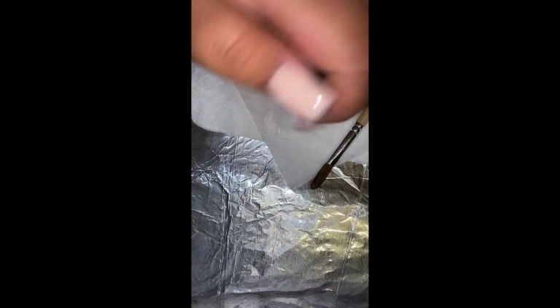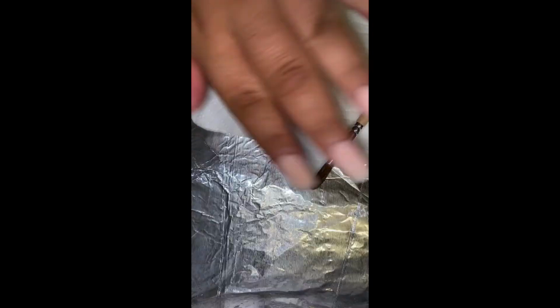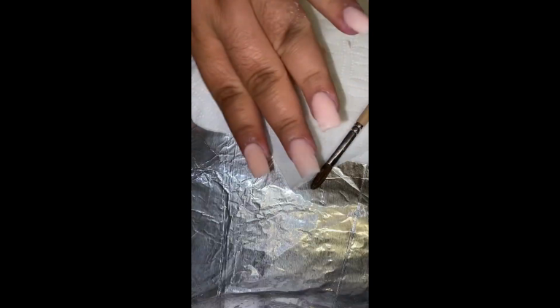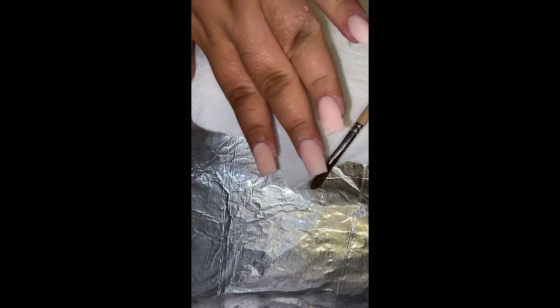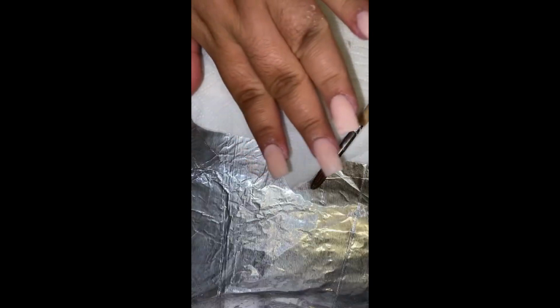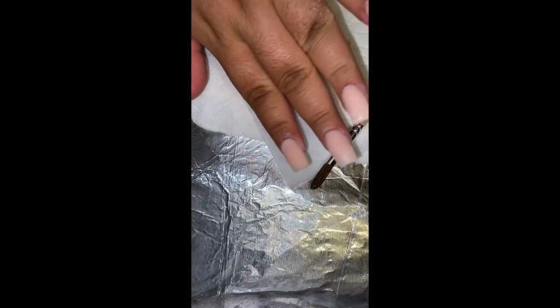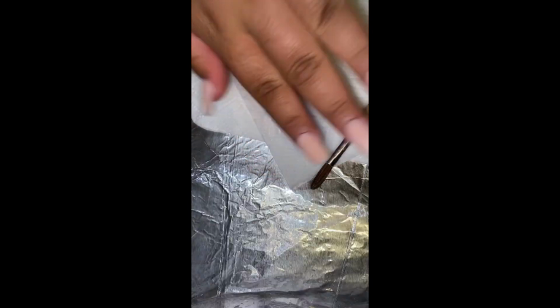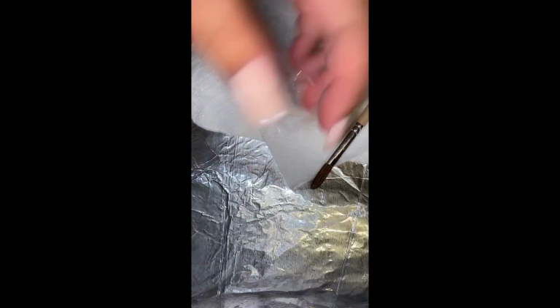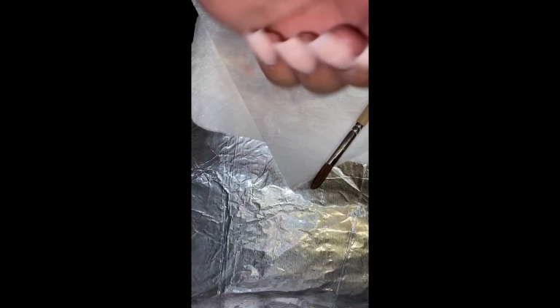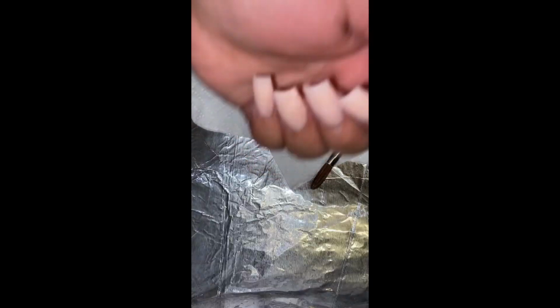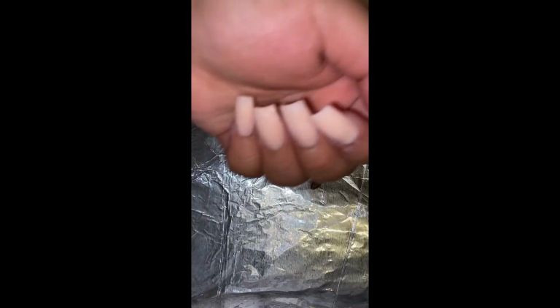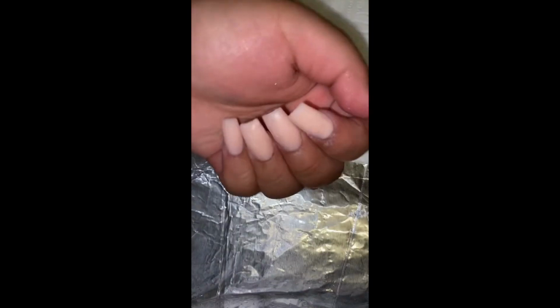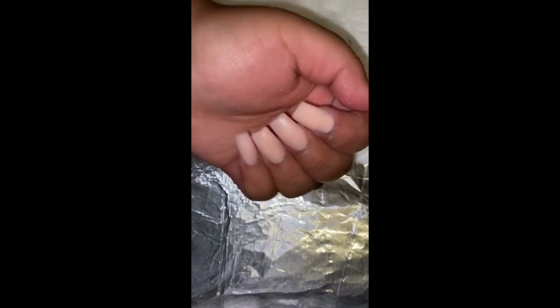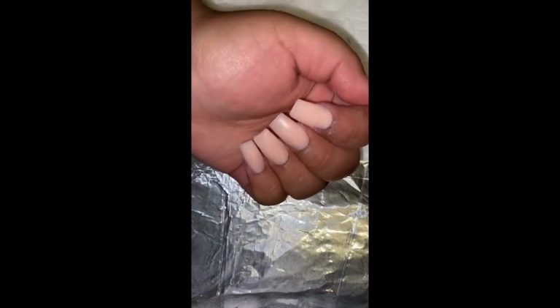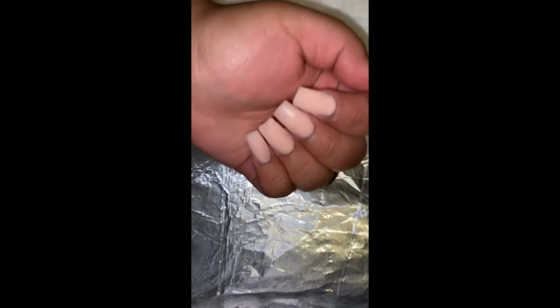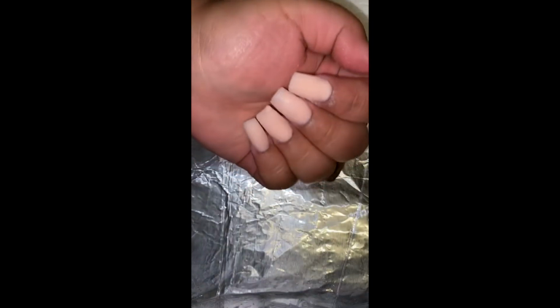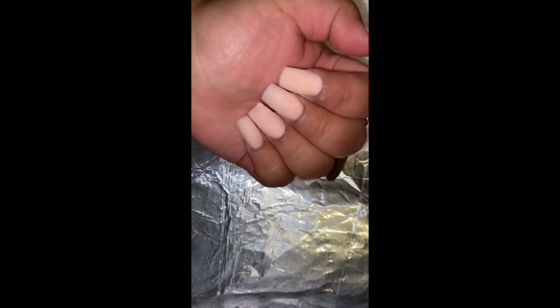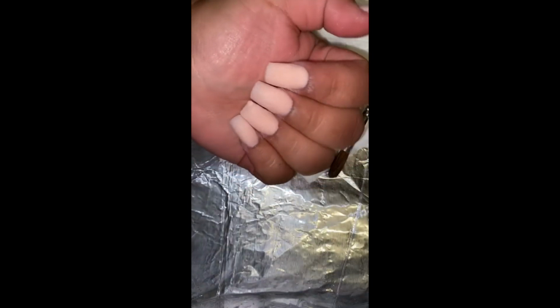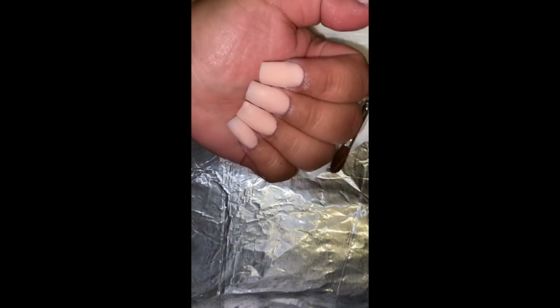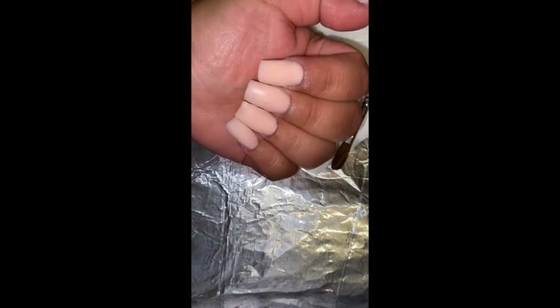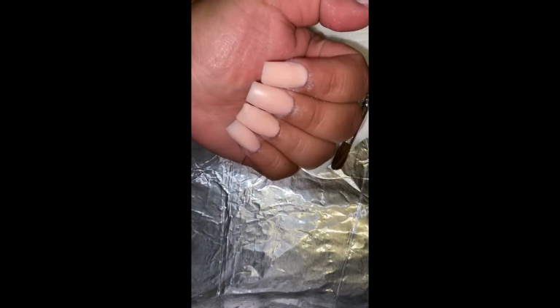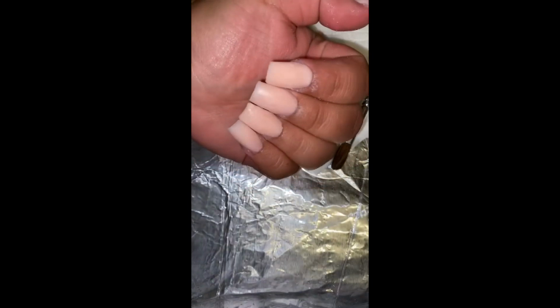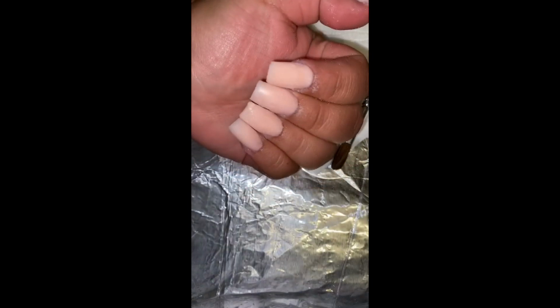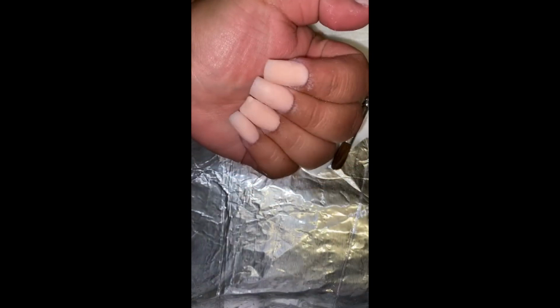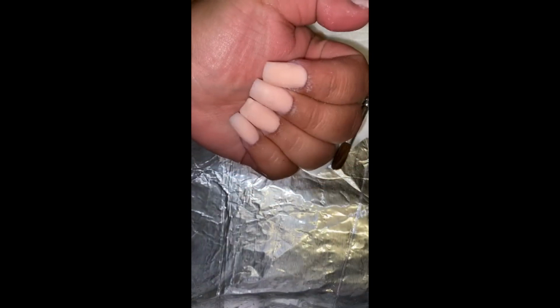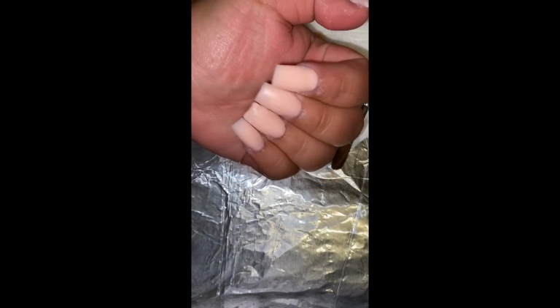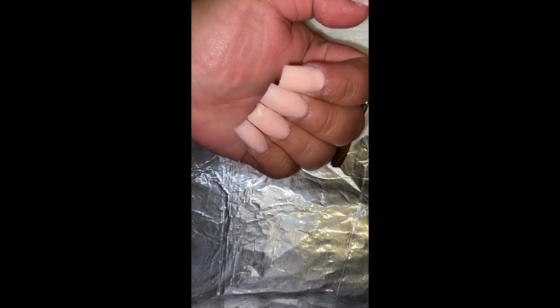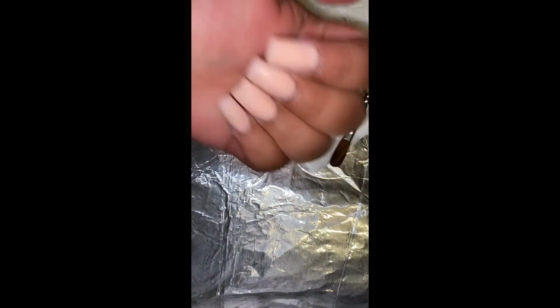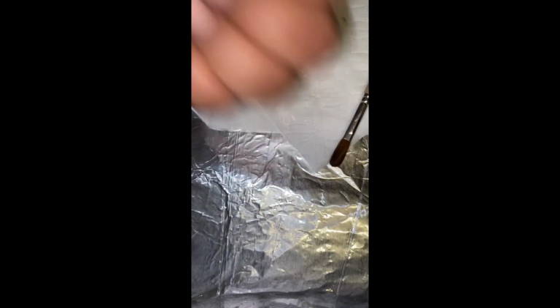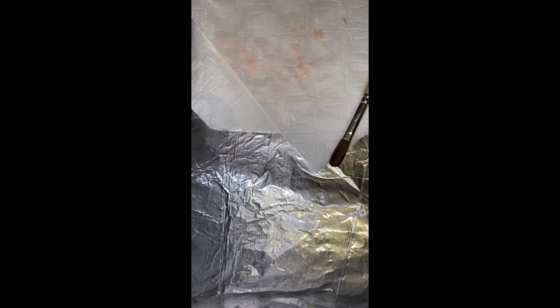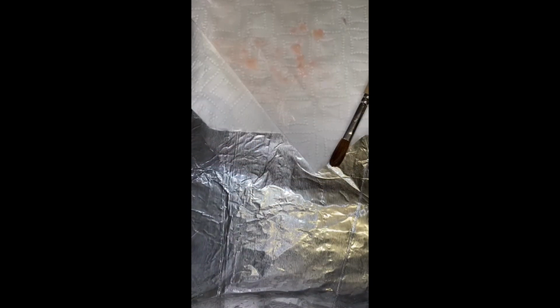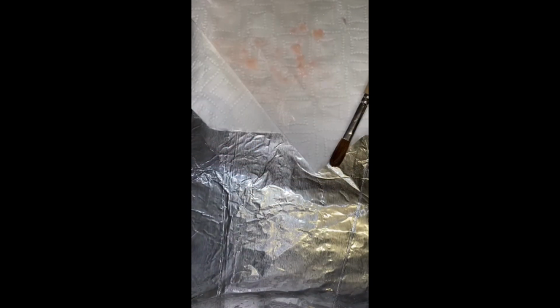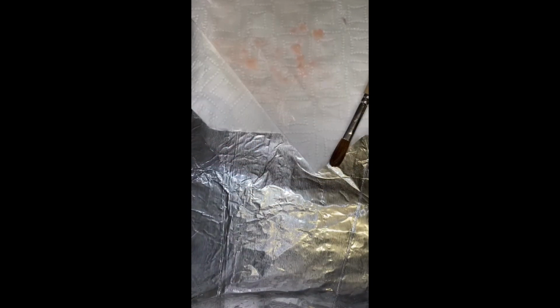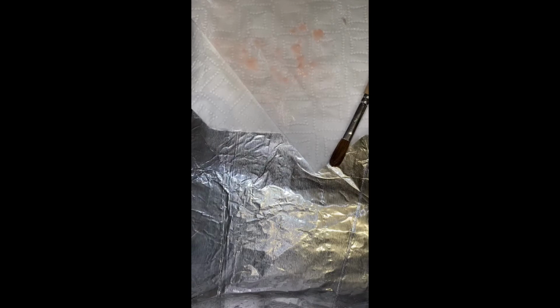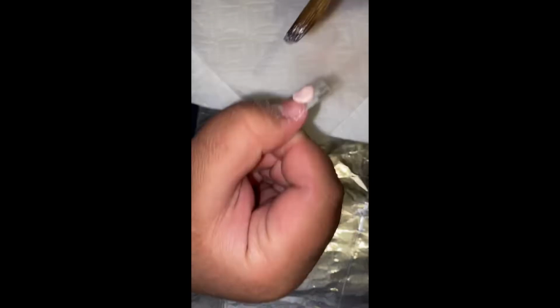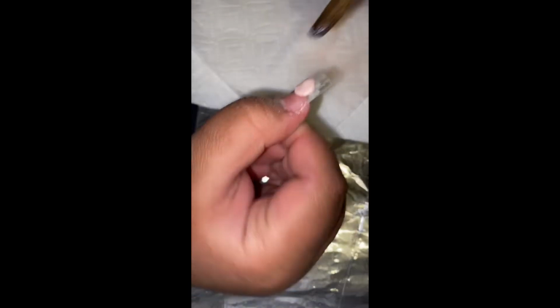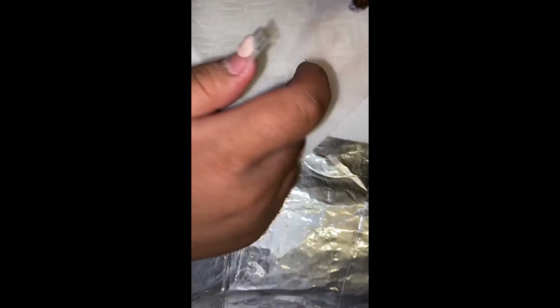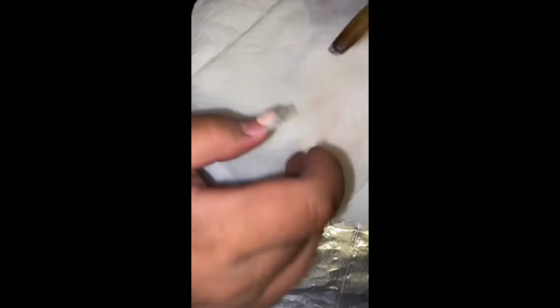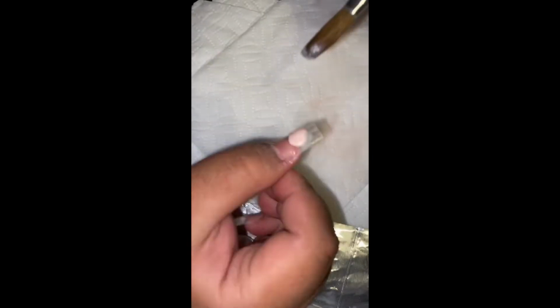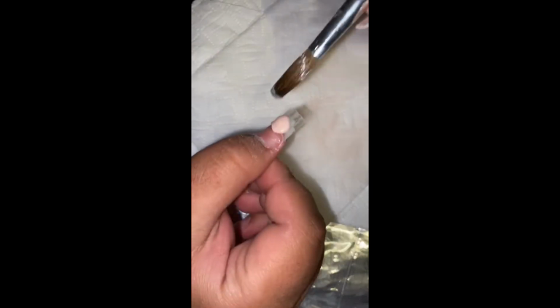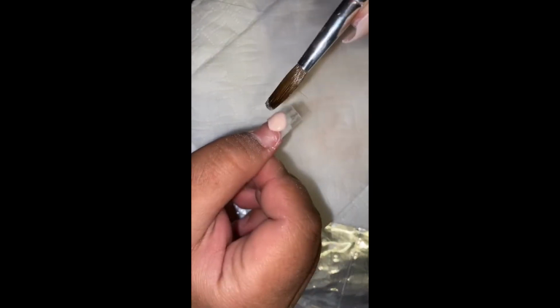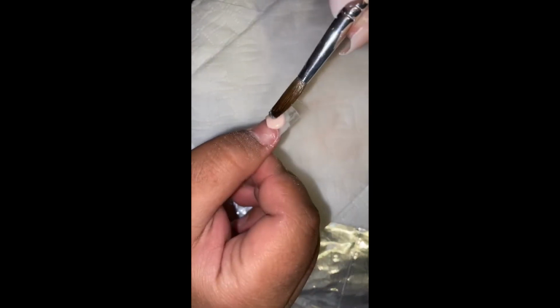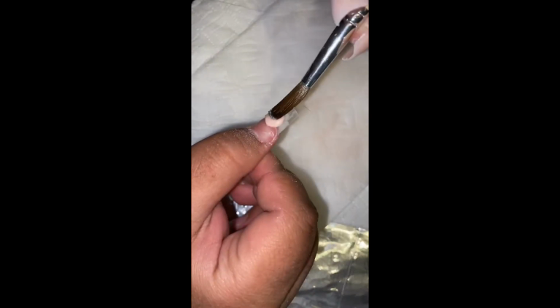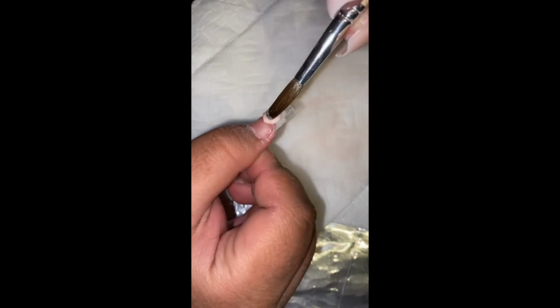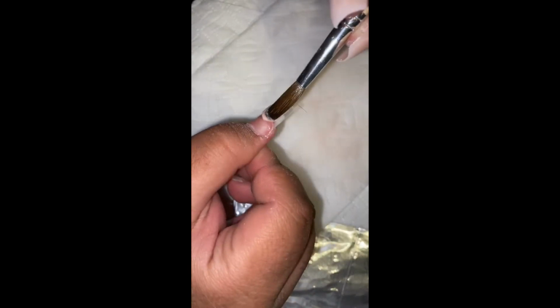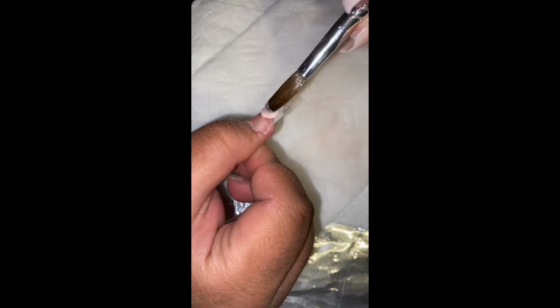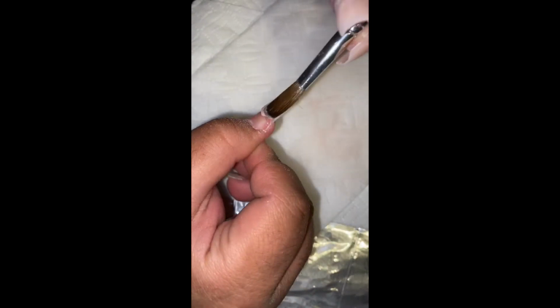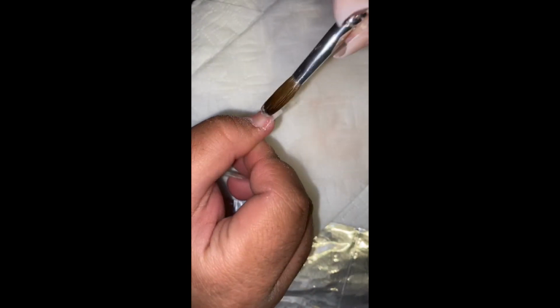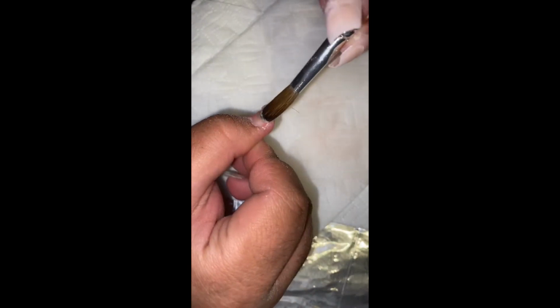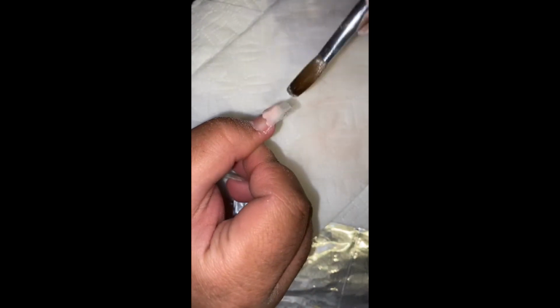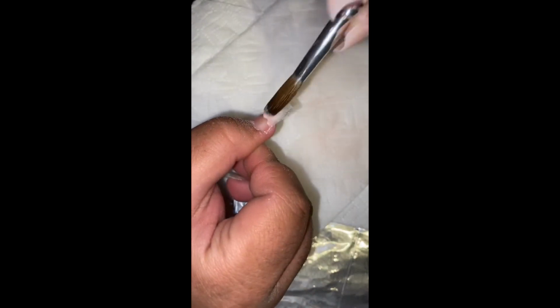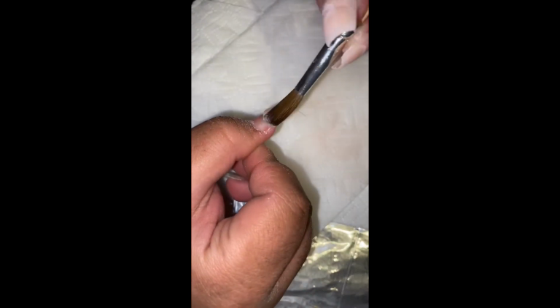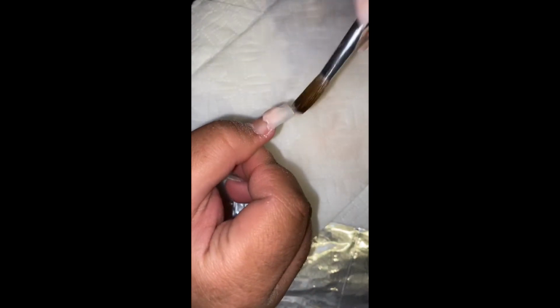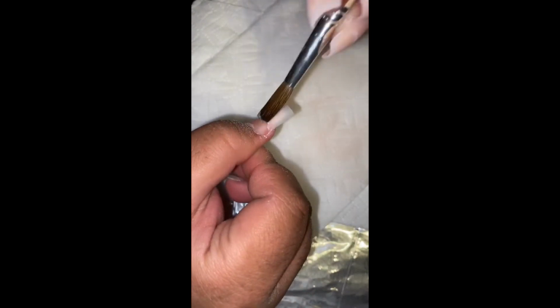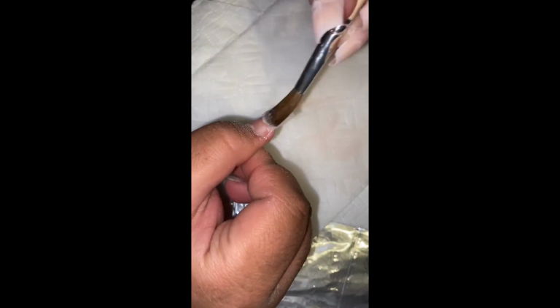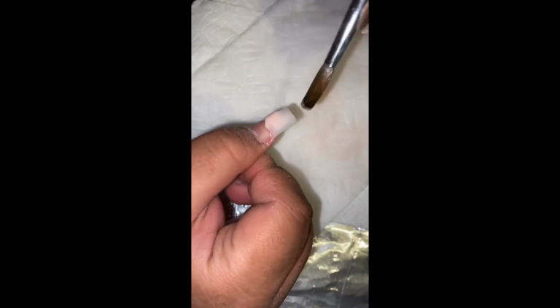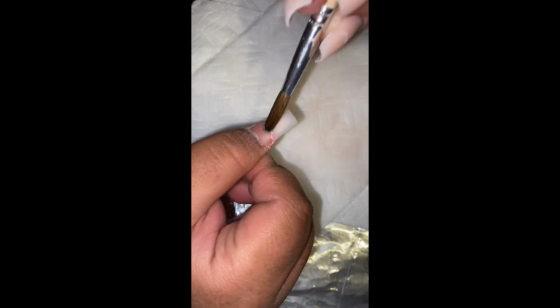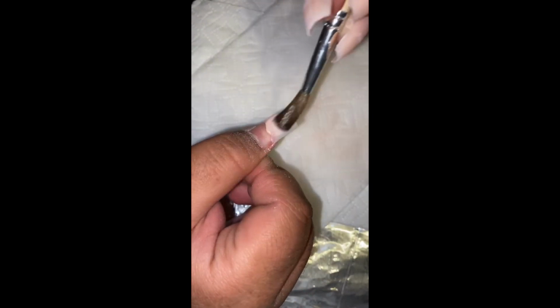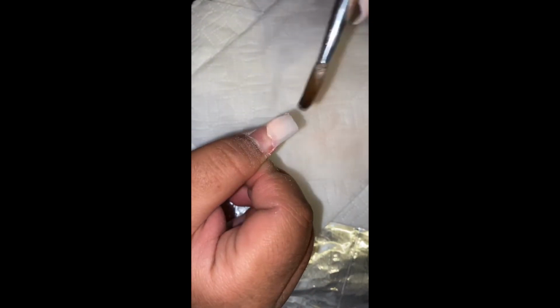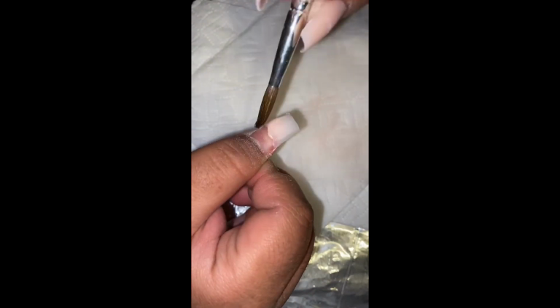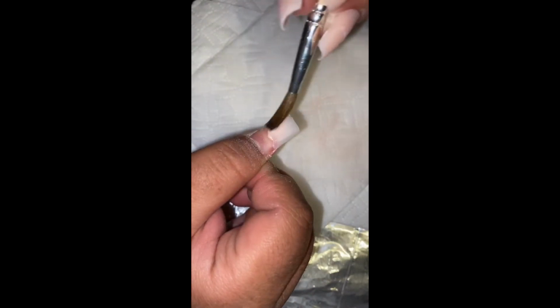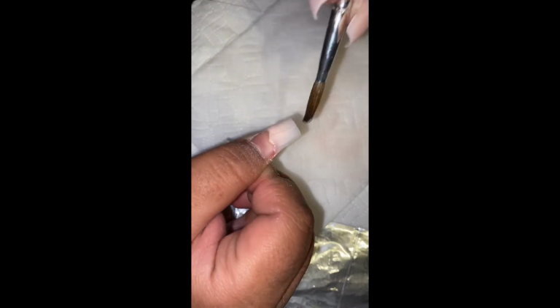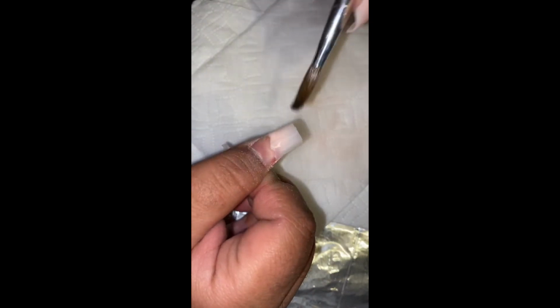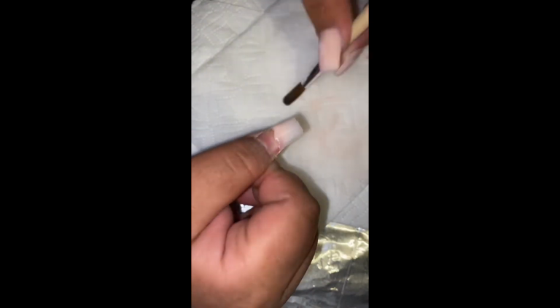This is what they look like after just applying the acrylic. I just have to do the other hand and then I'll show you the finished result.